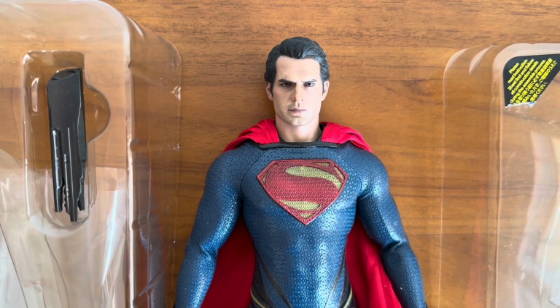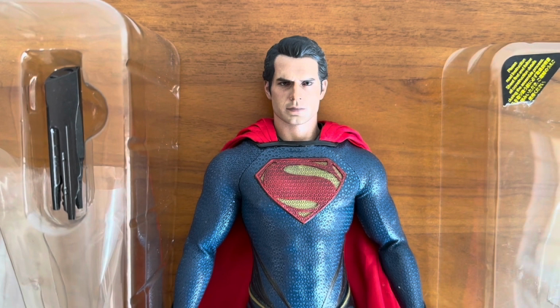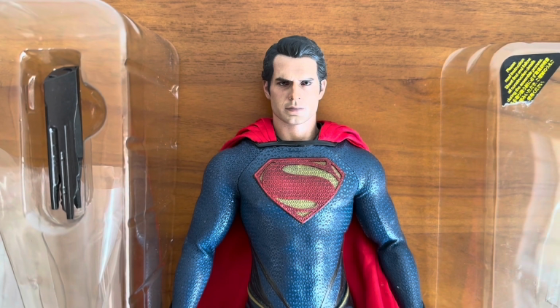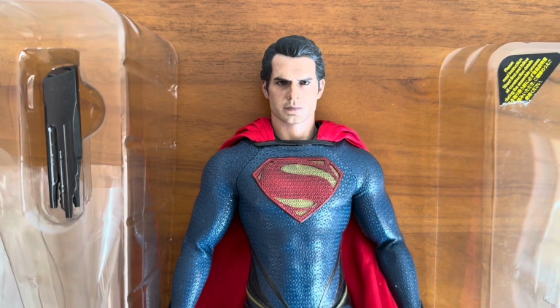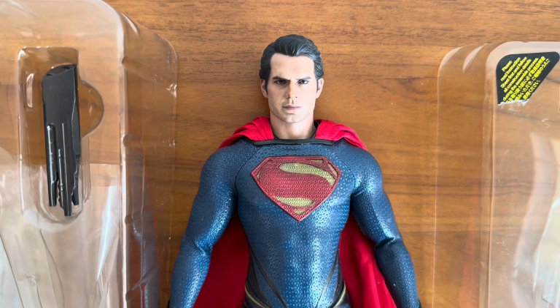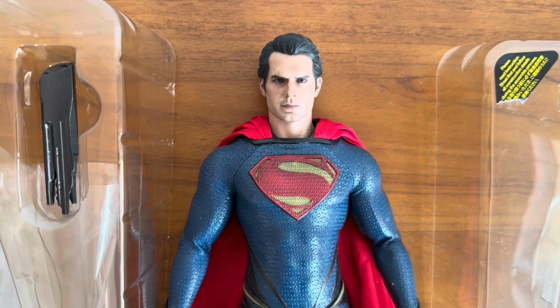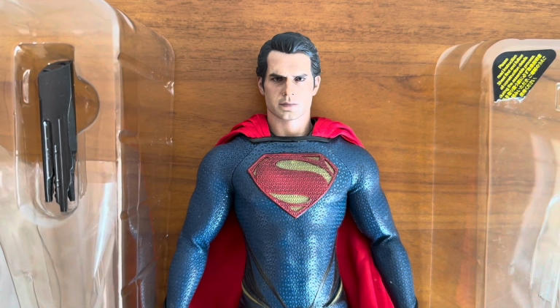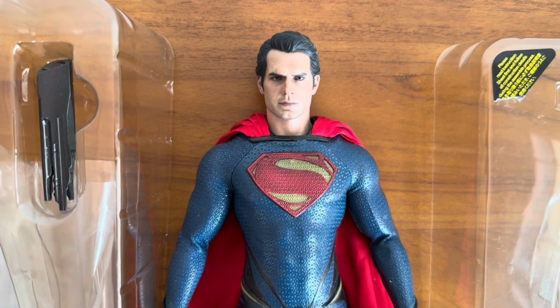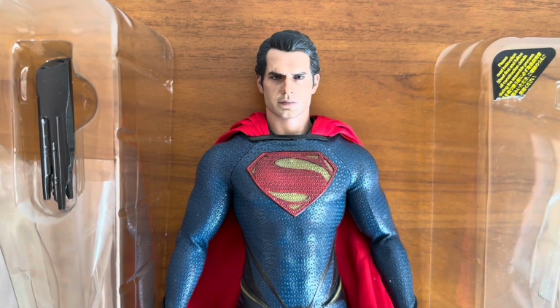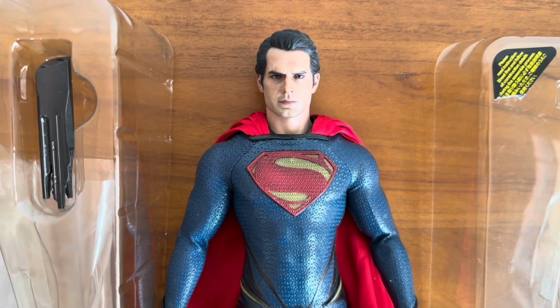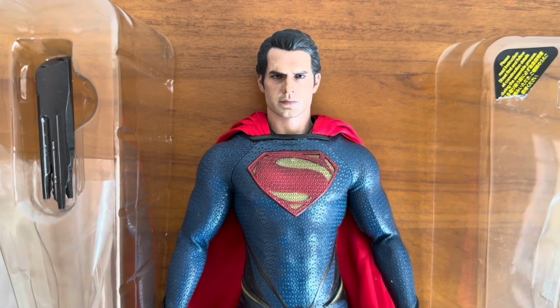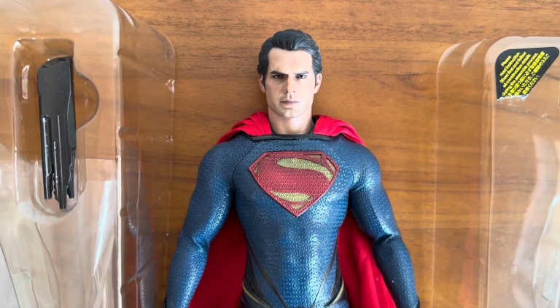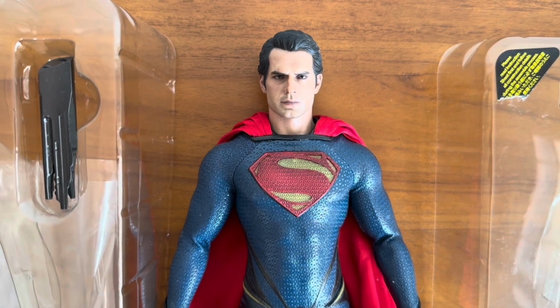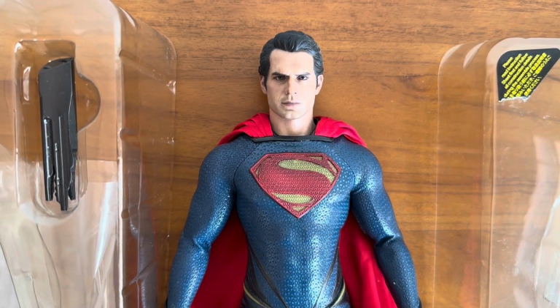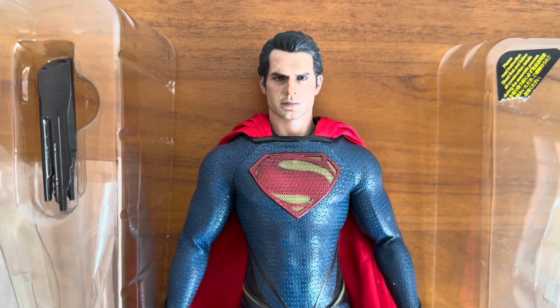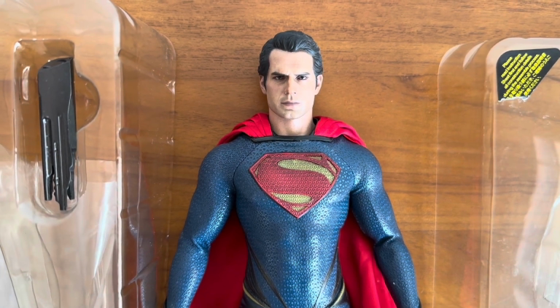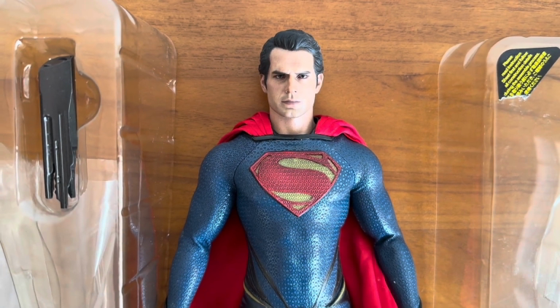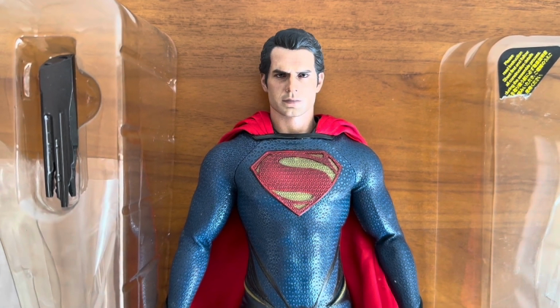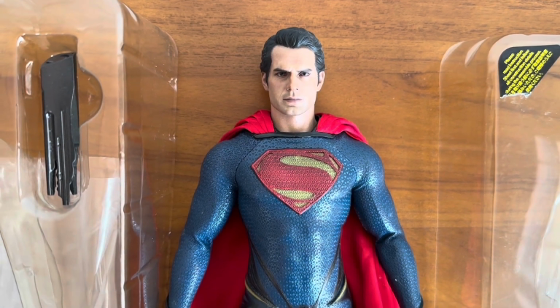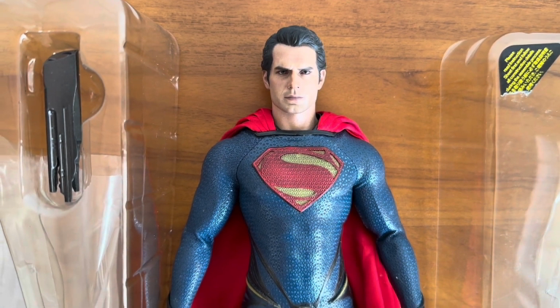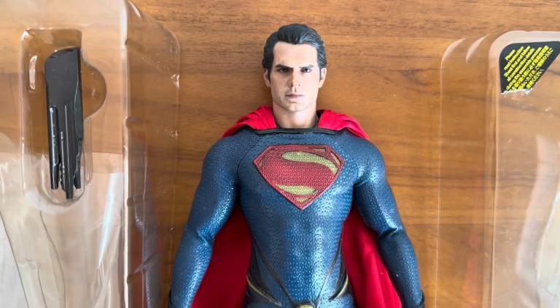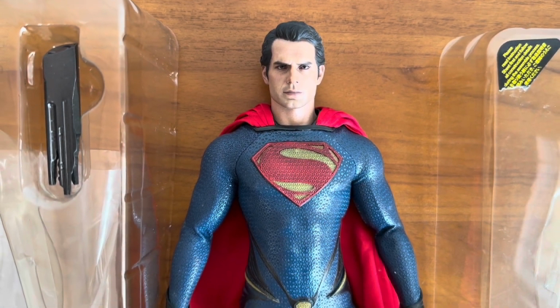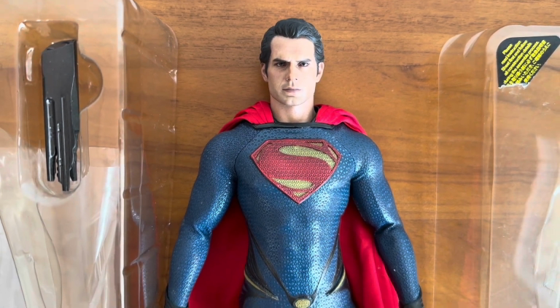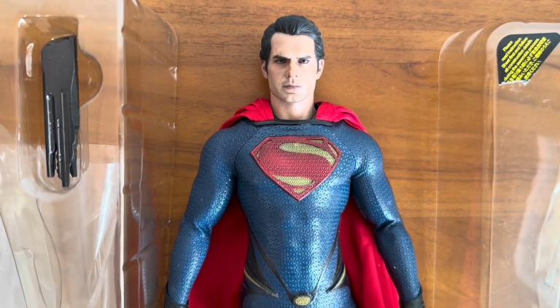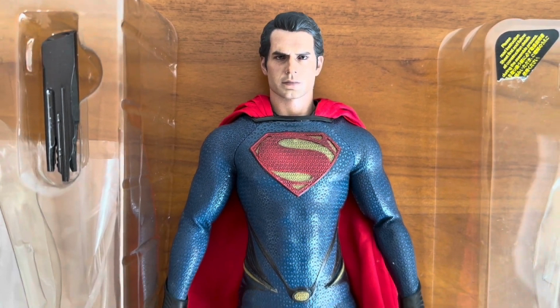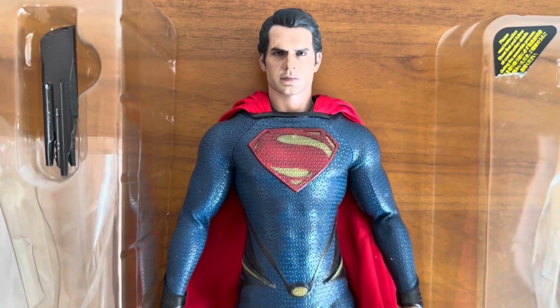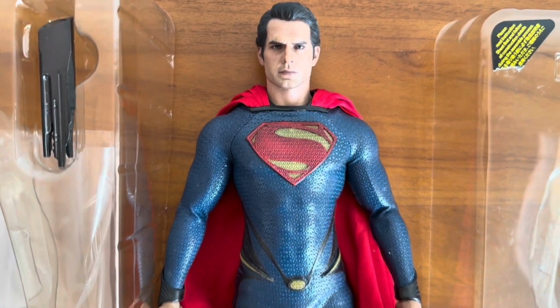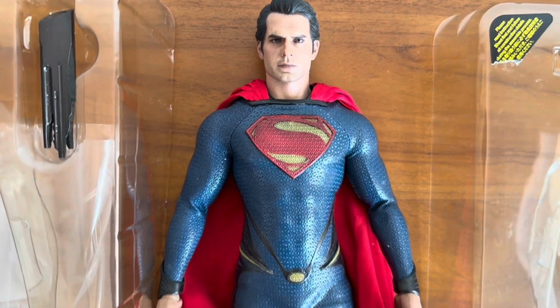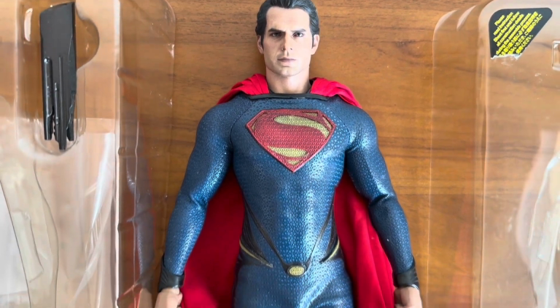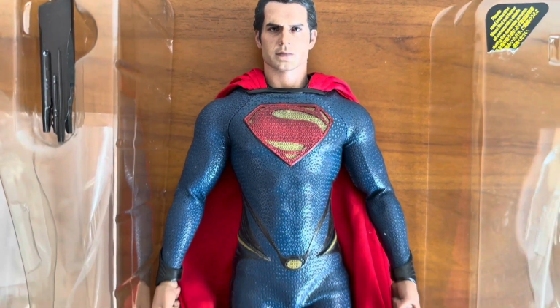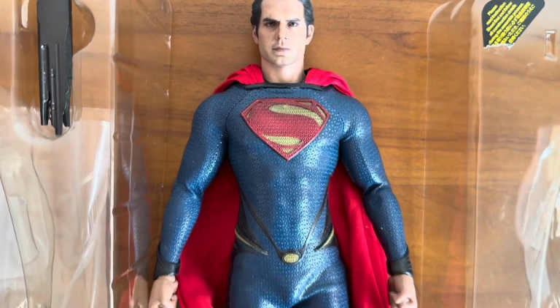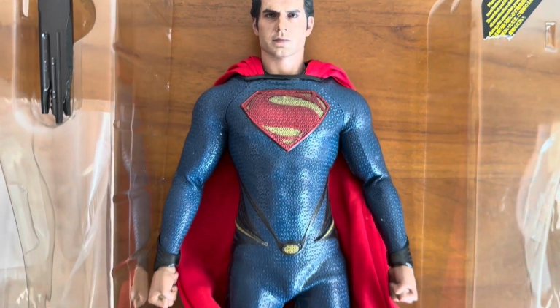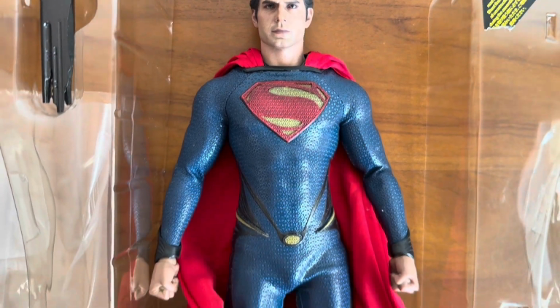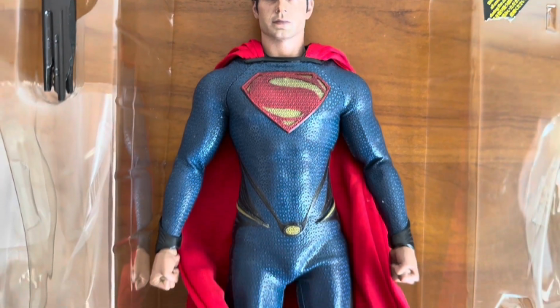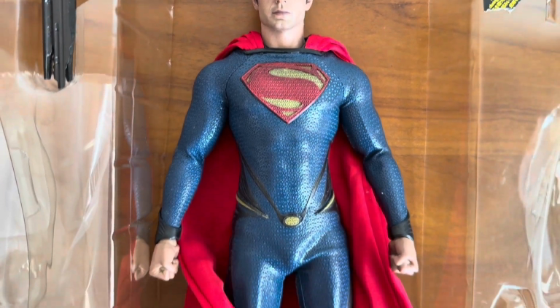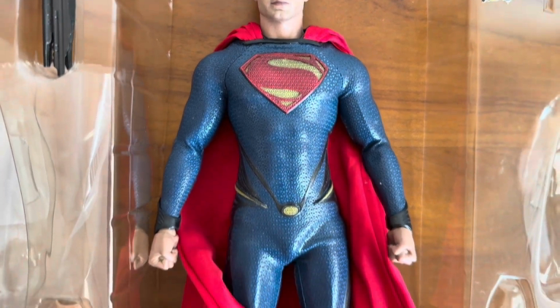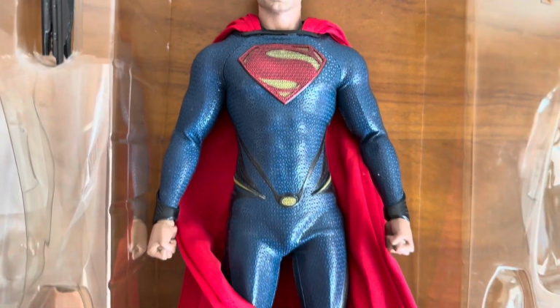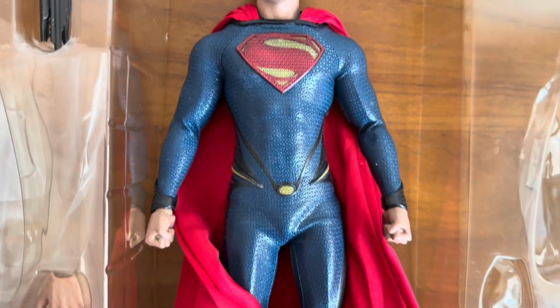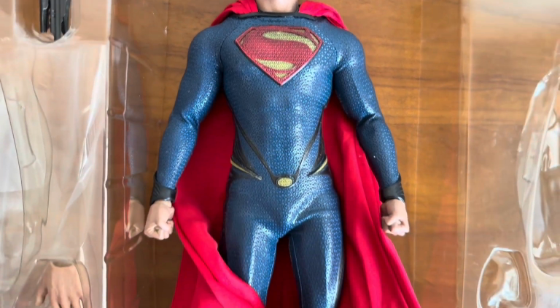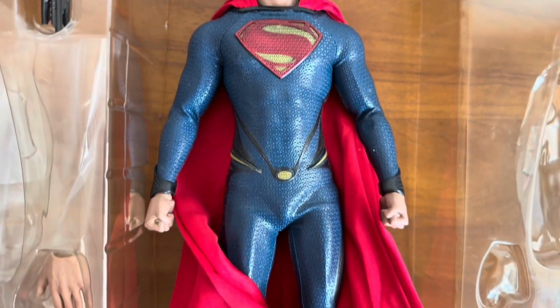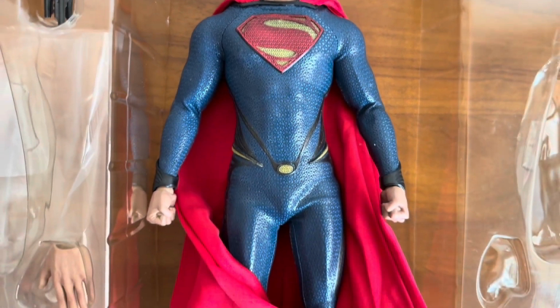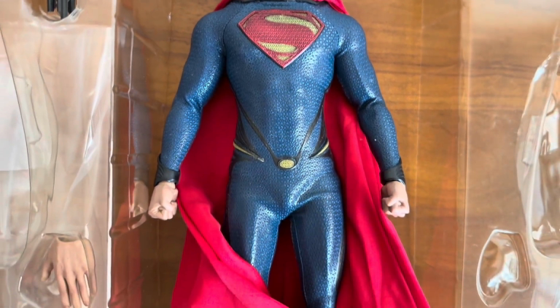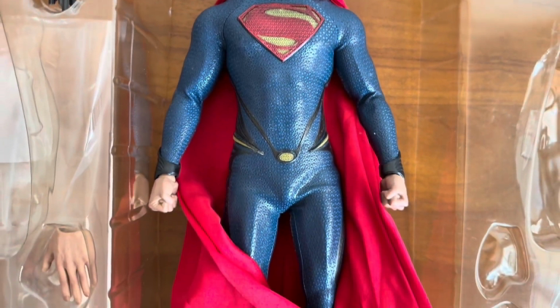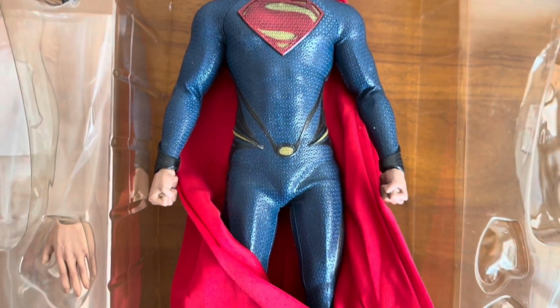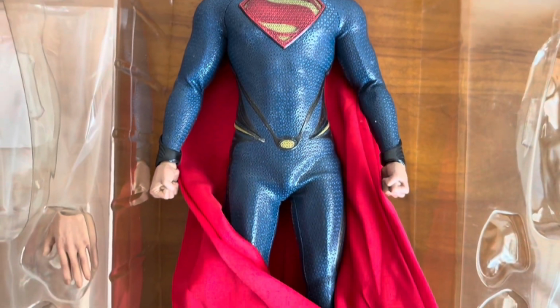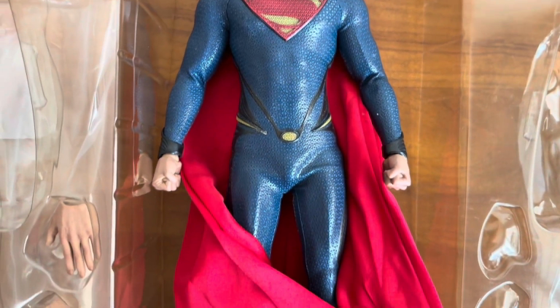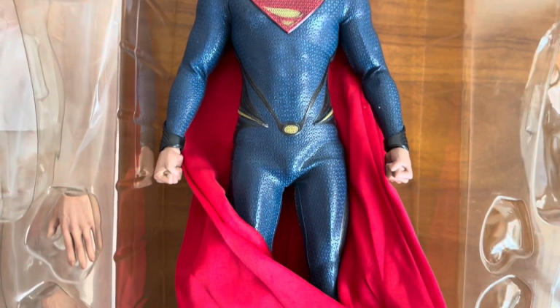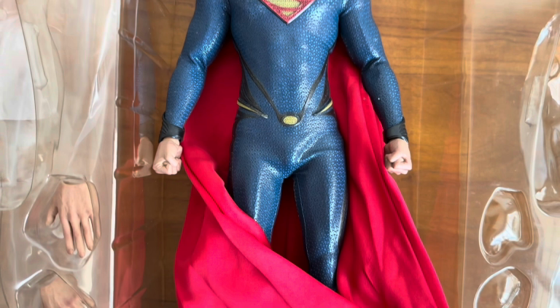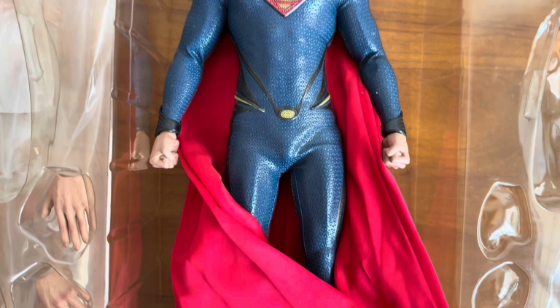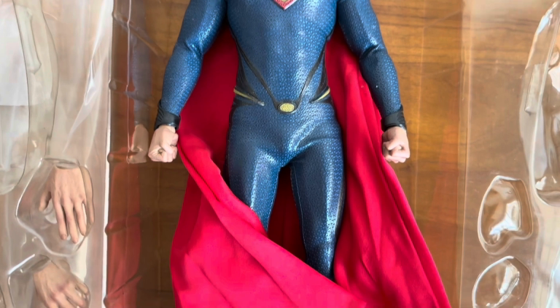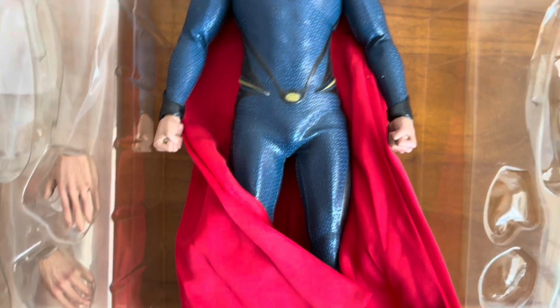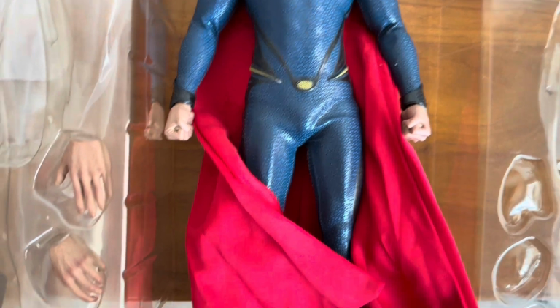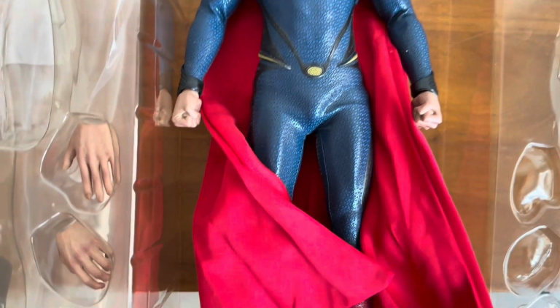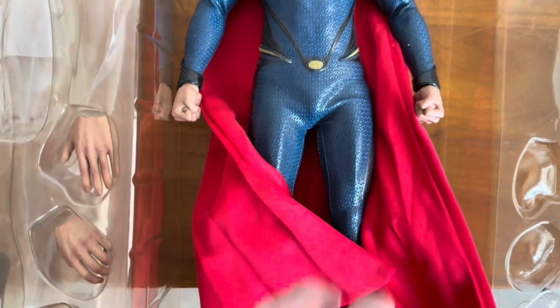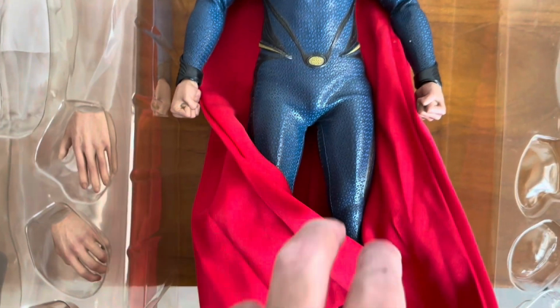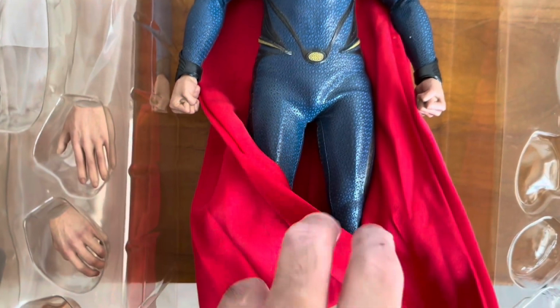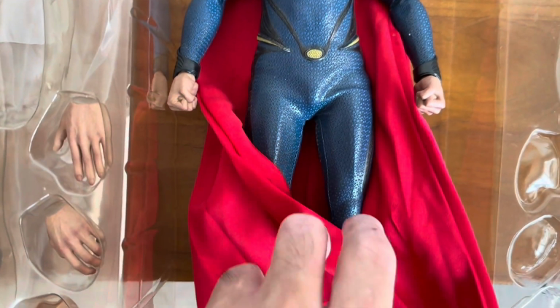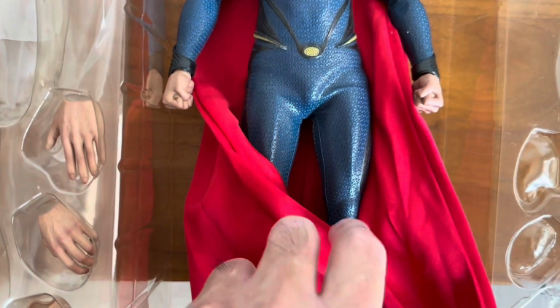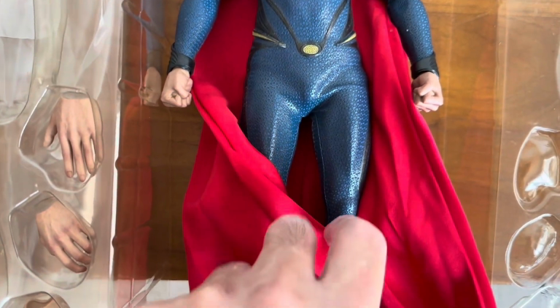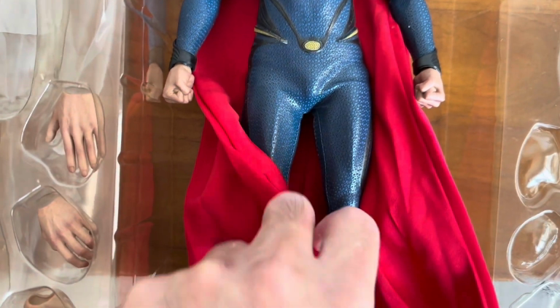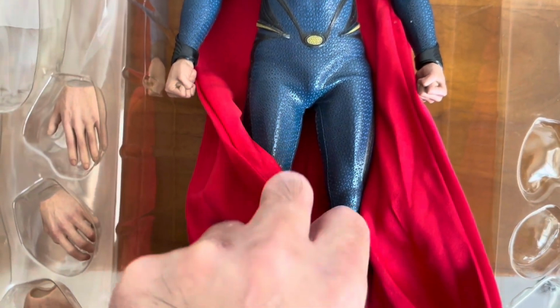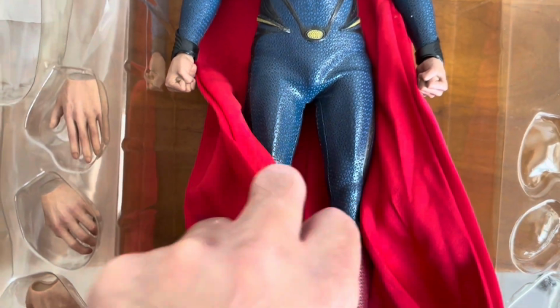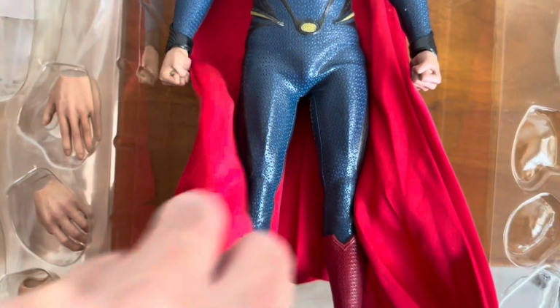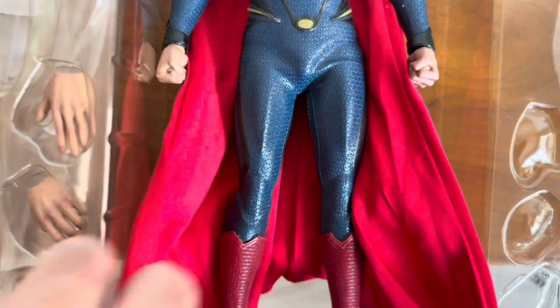There you go — the very first head sculpt of Henry Cavill as Superman from Man of Steel.